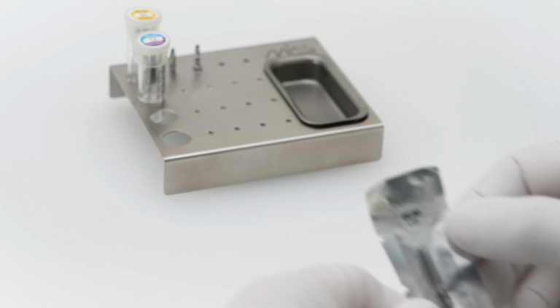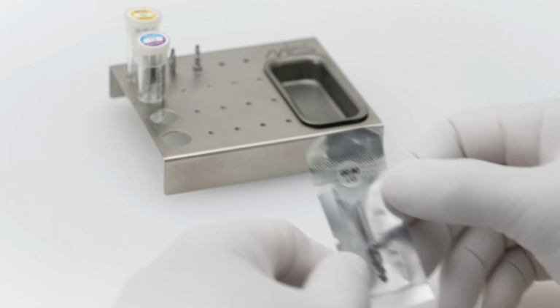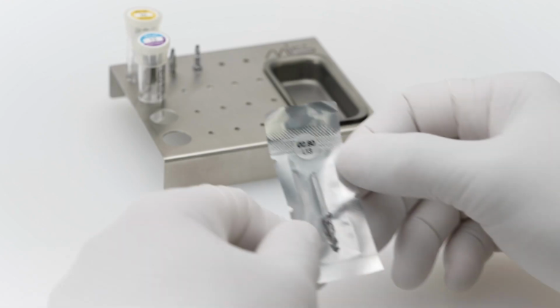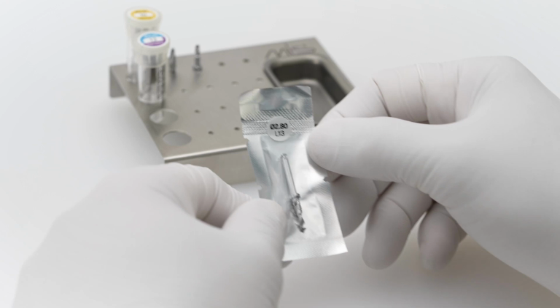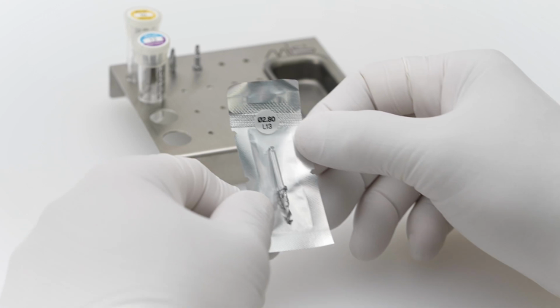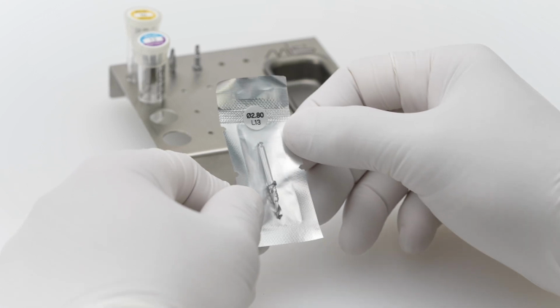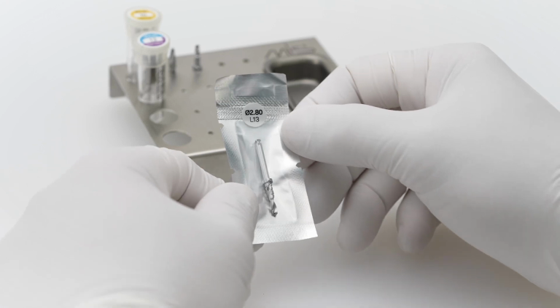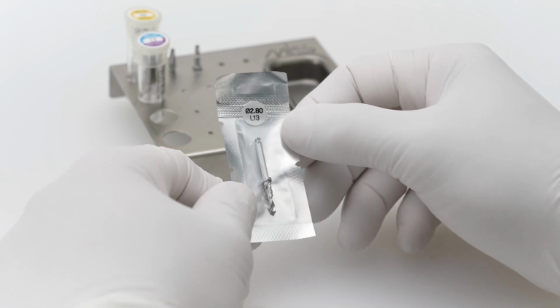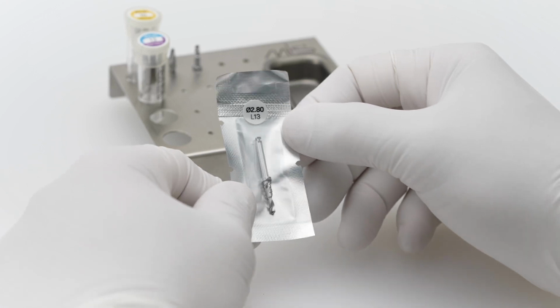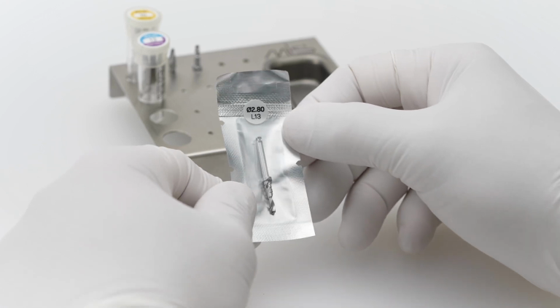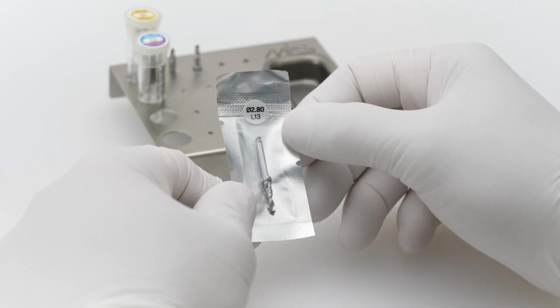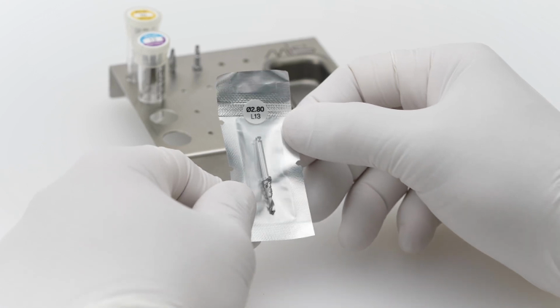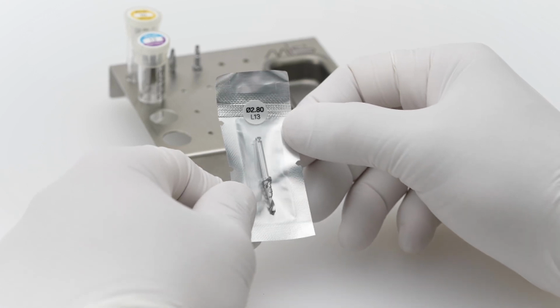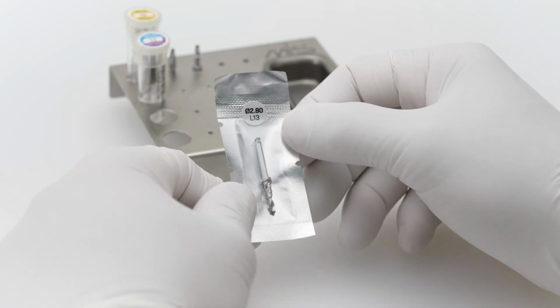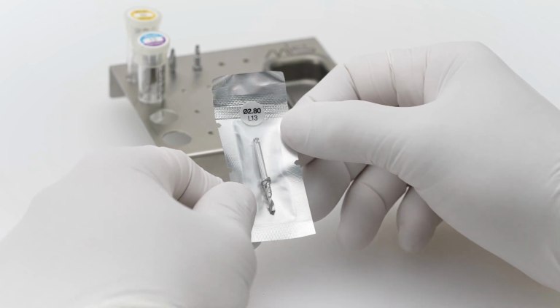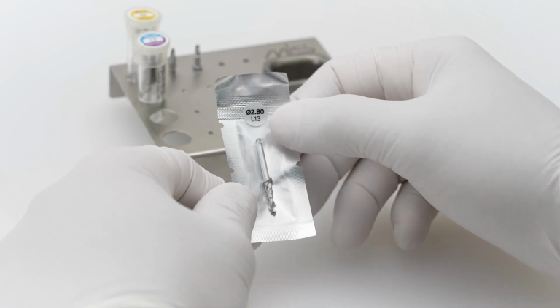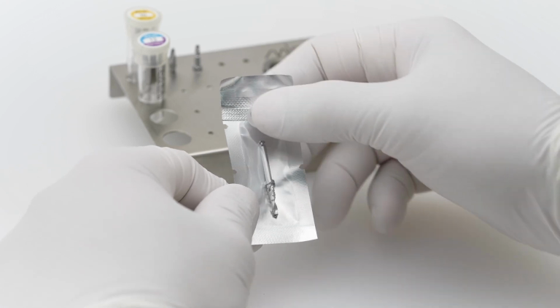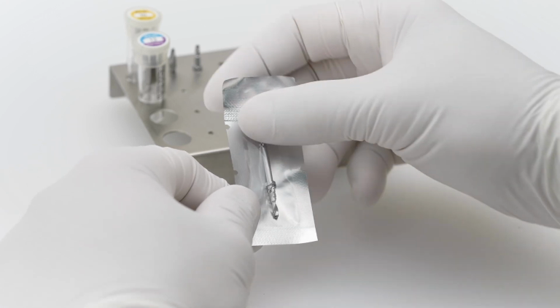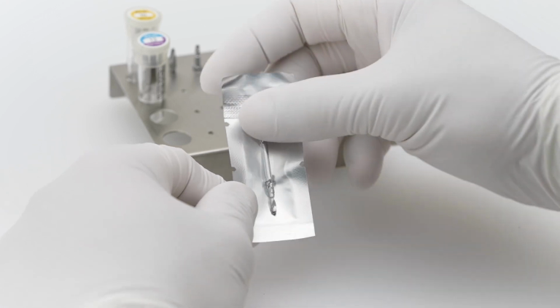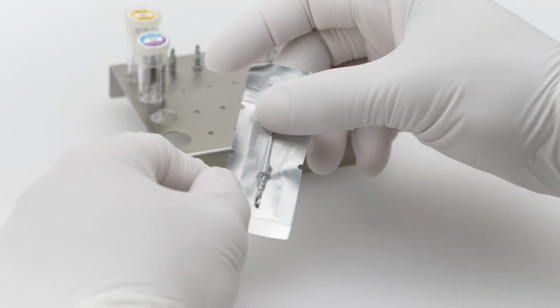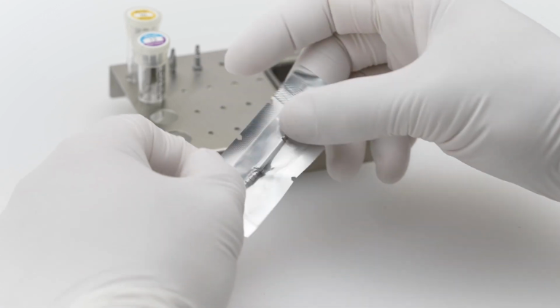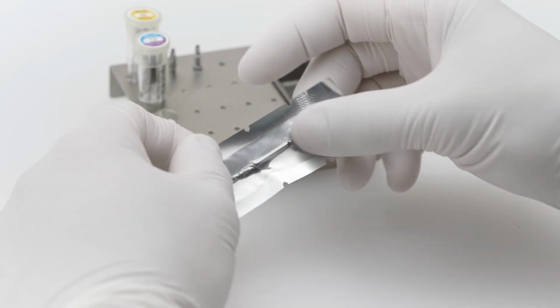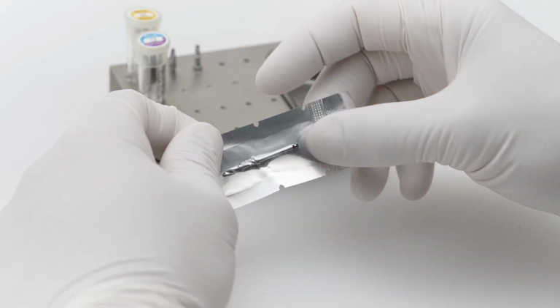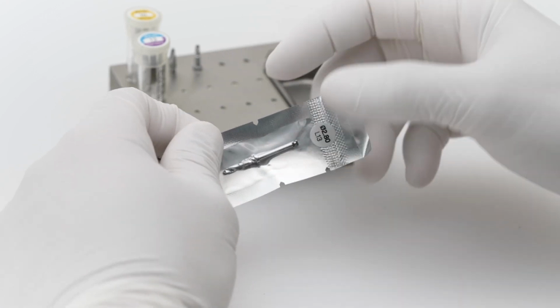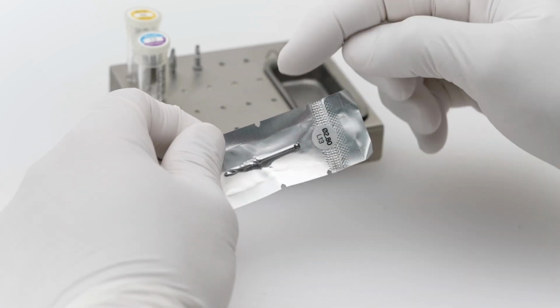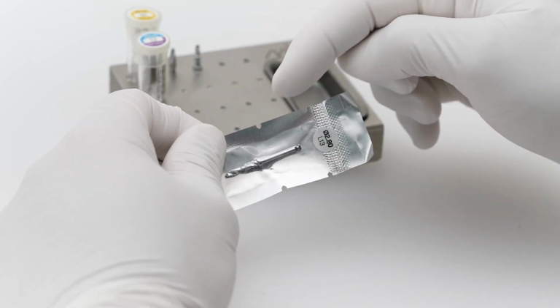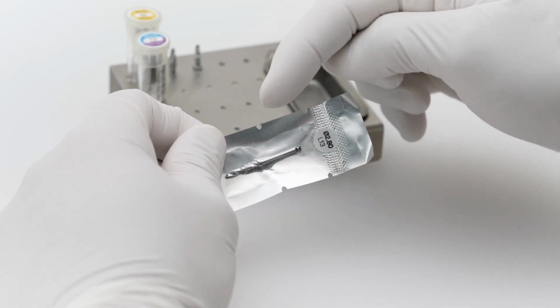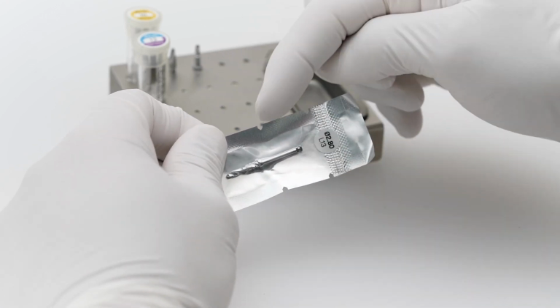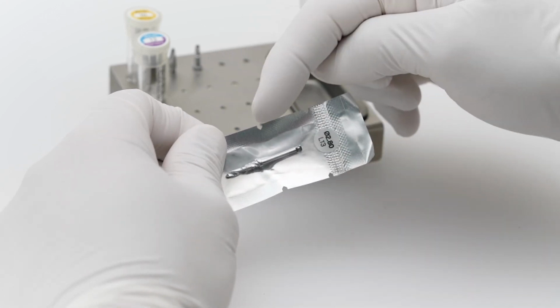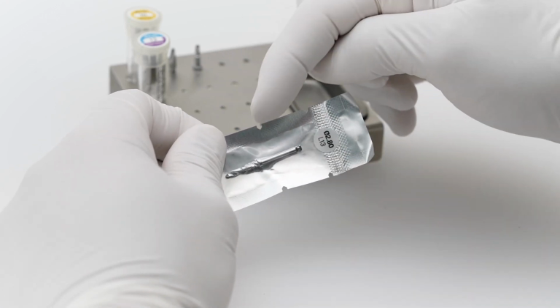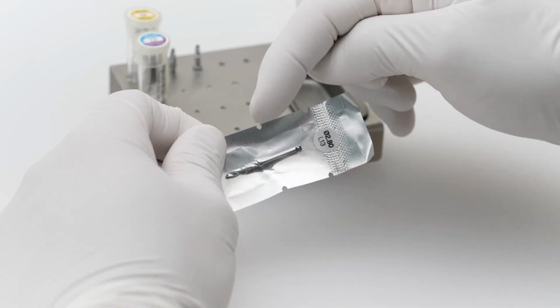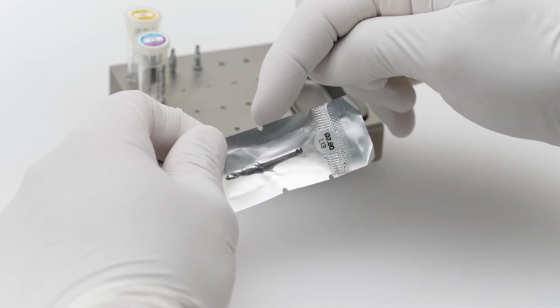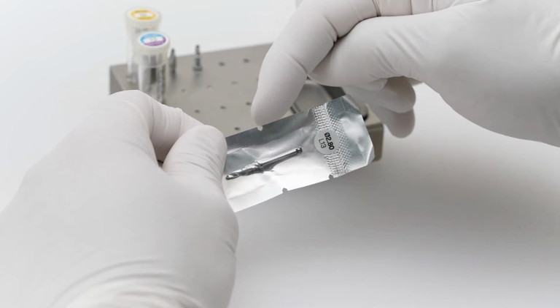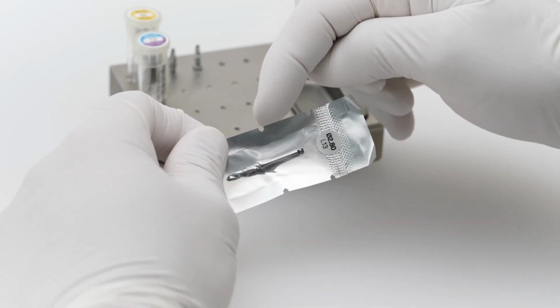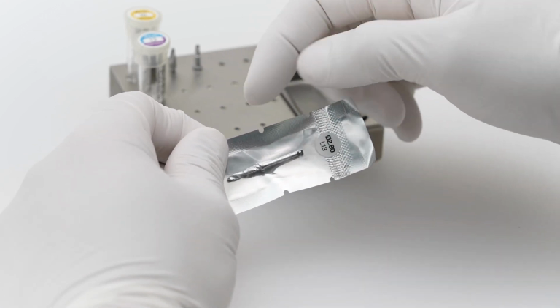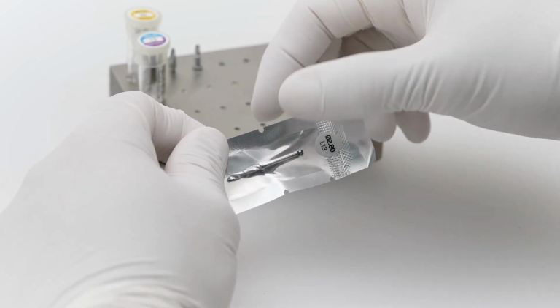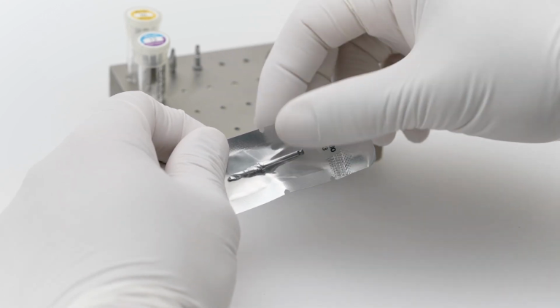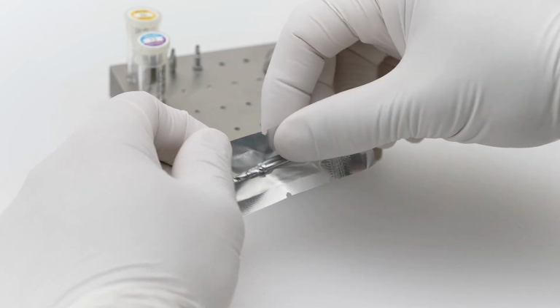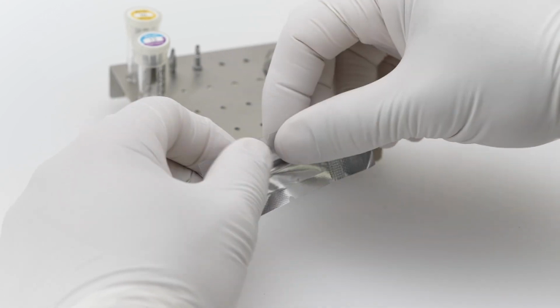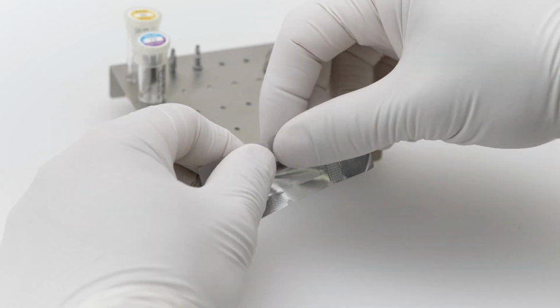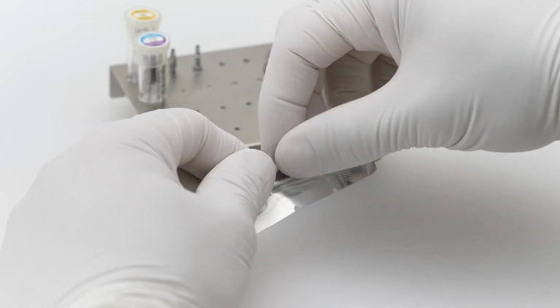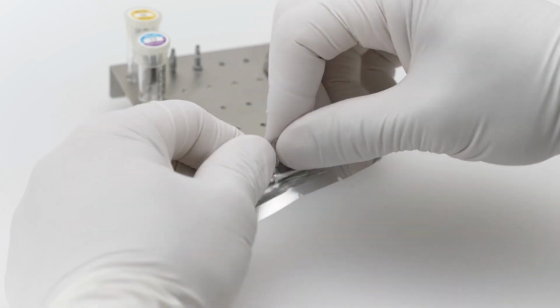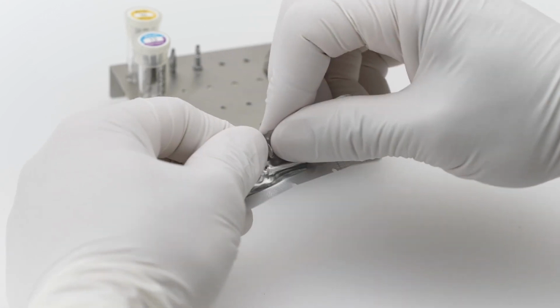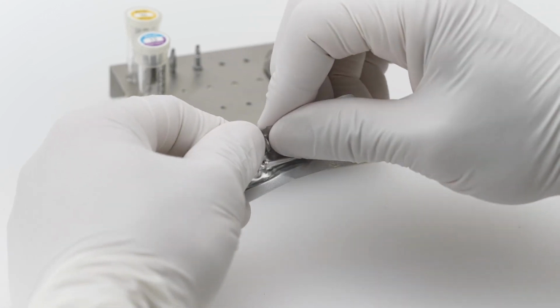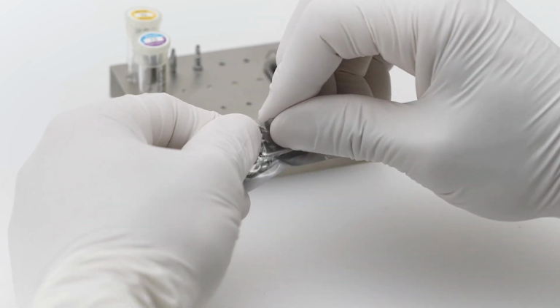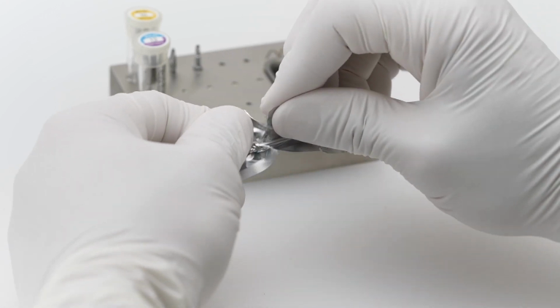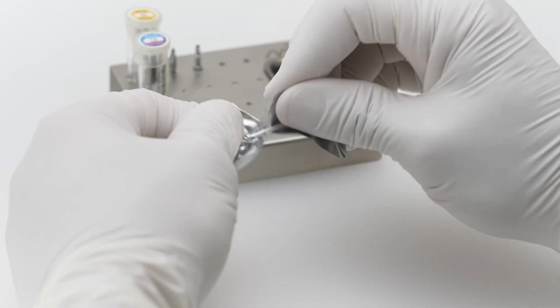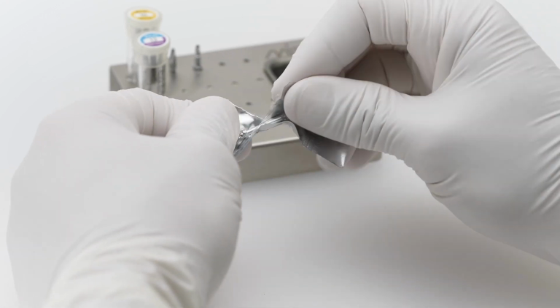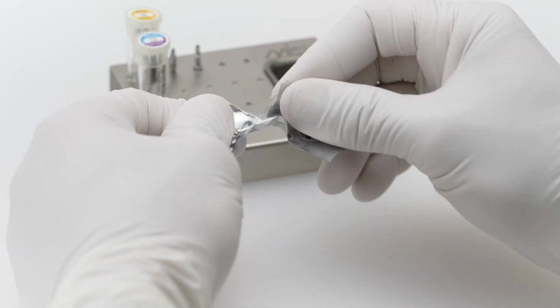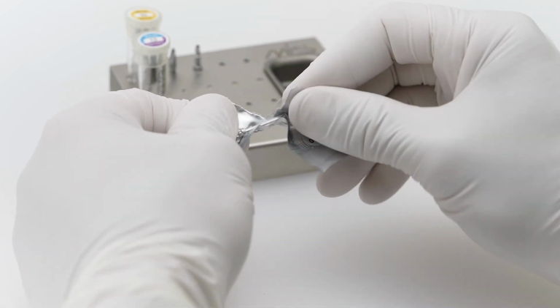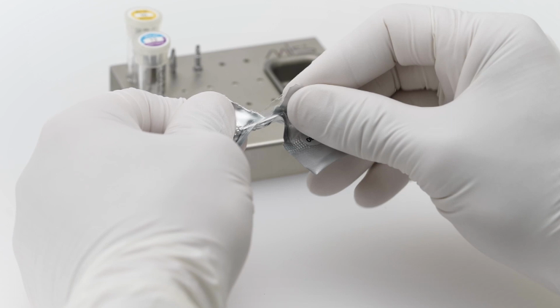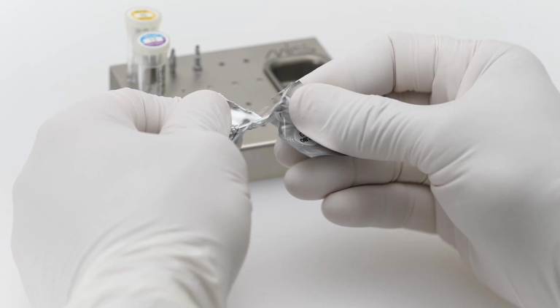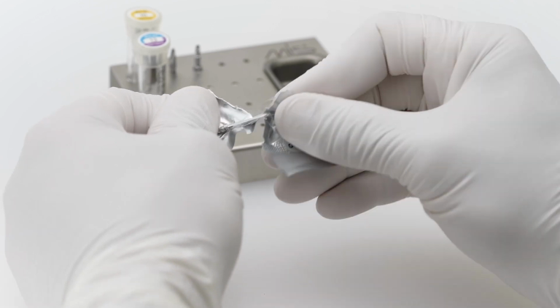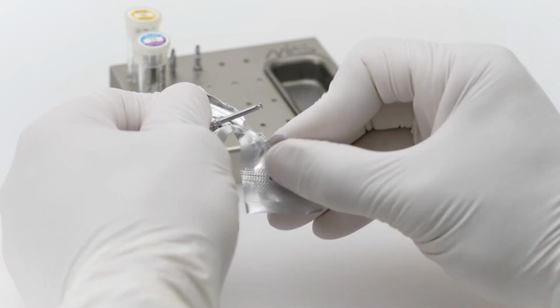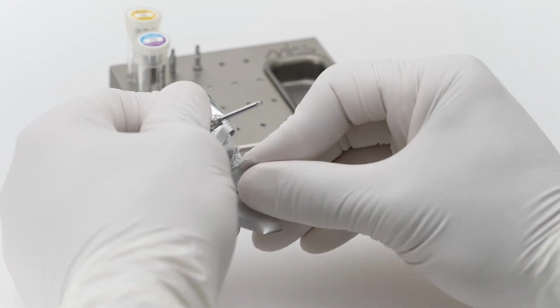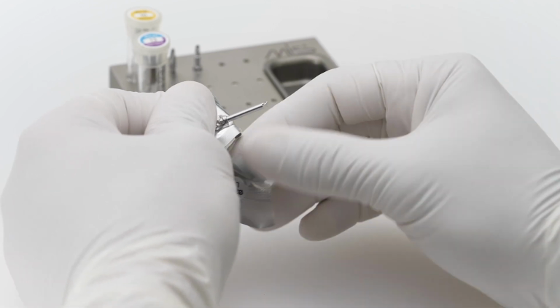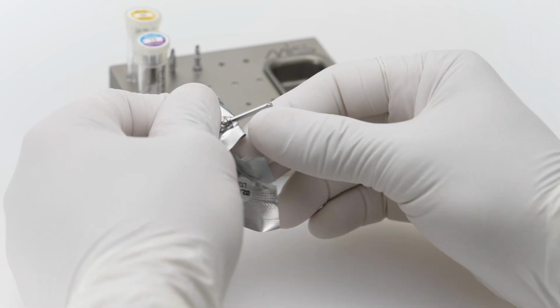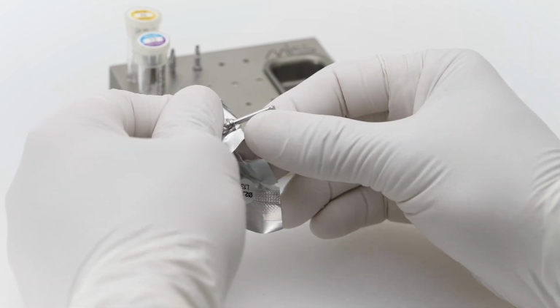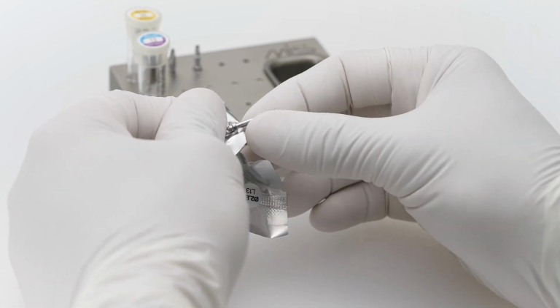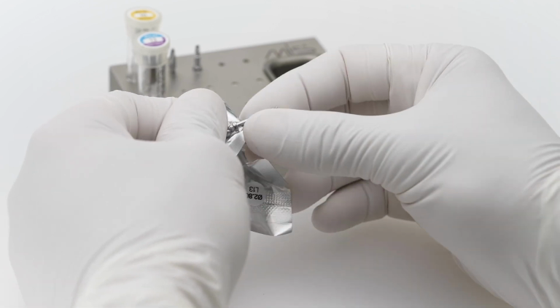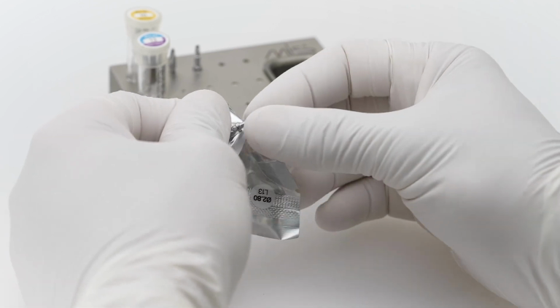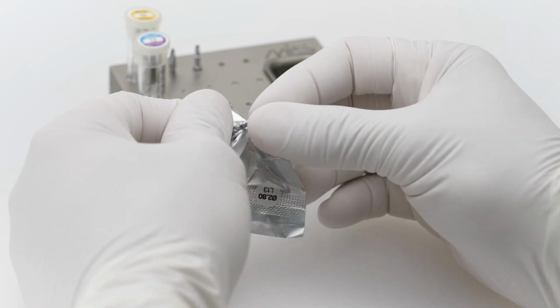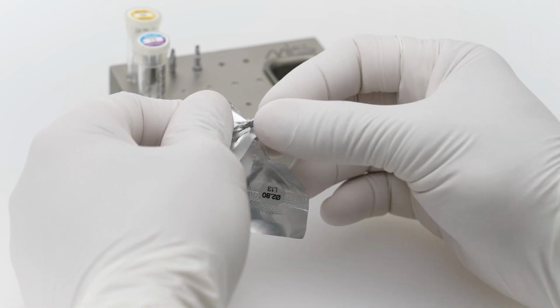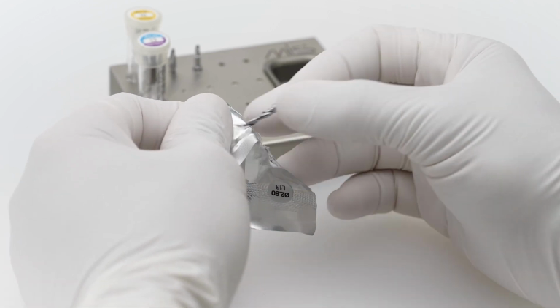Tear the sterile pouch open and place each drill in the tray next to the relevant implant, according to the procedure workflow.